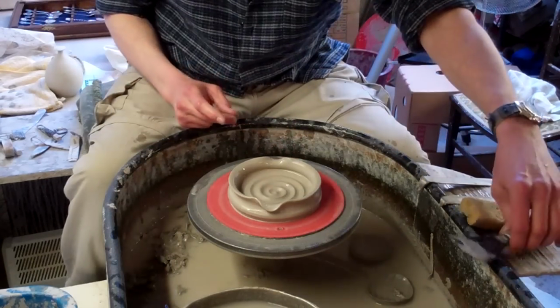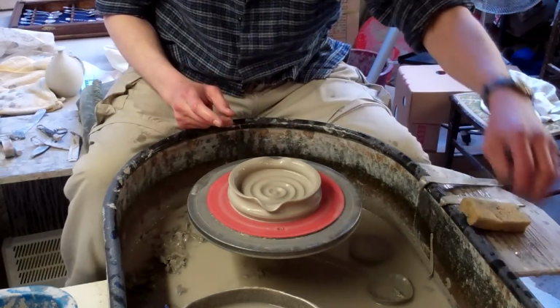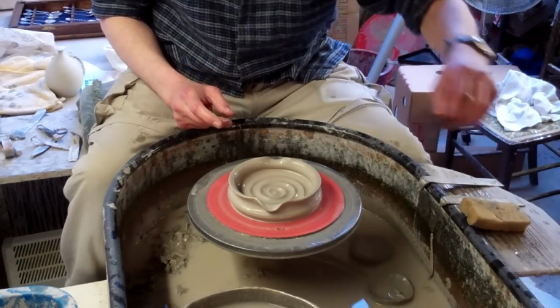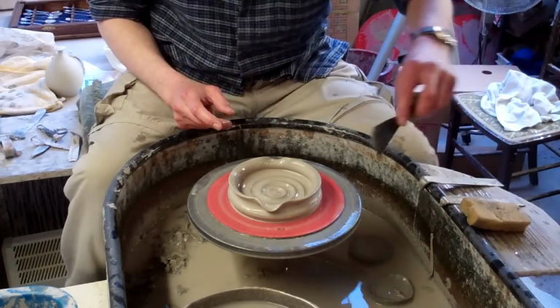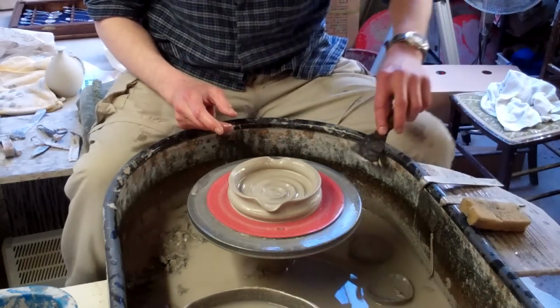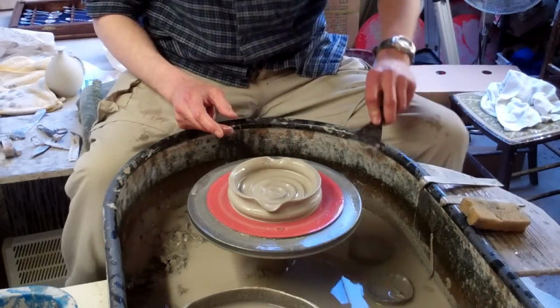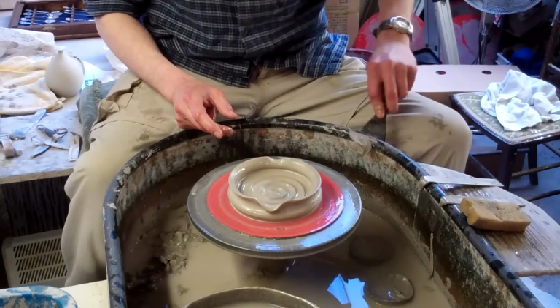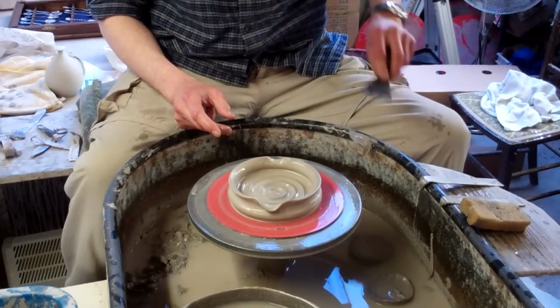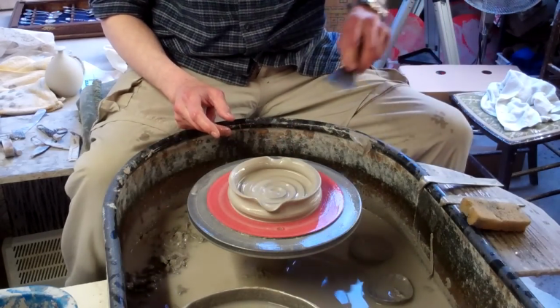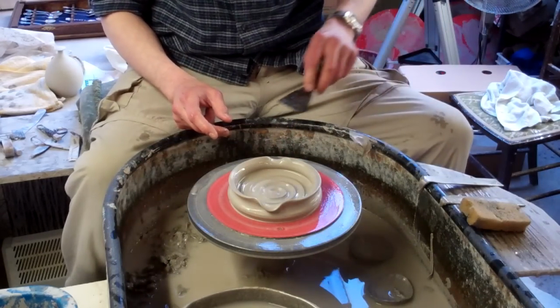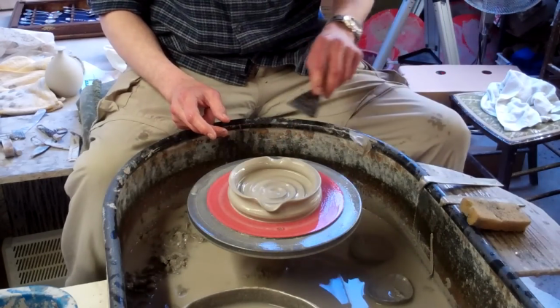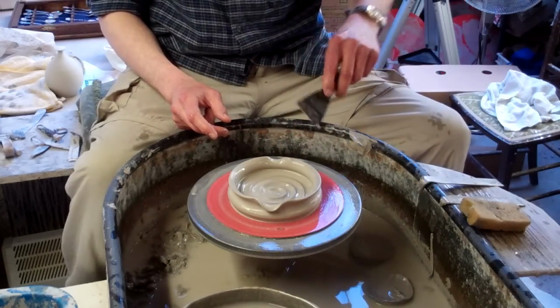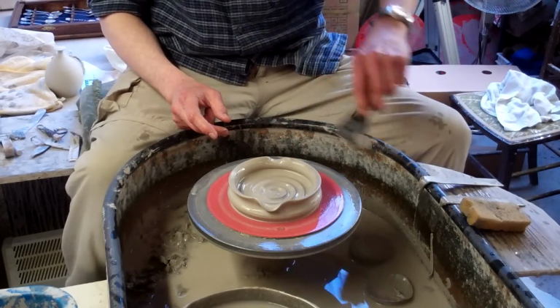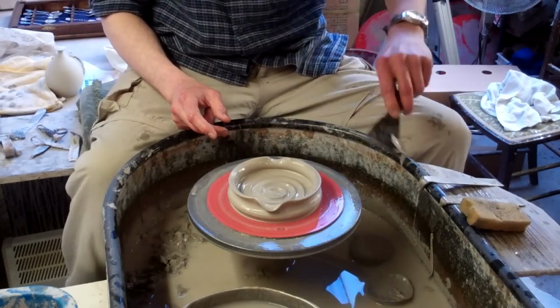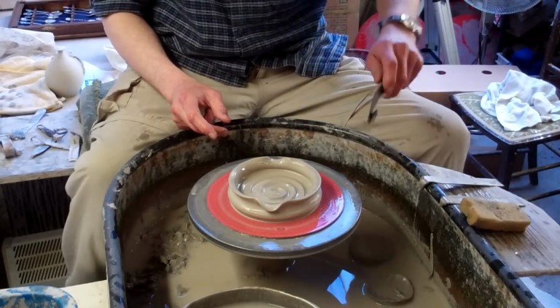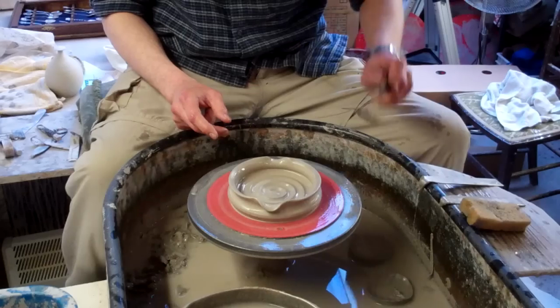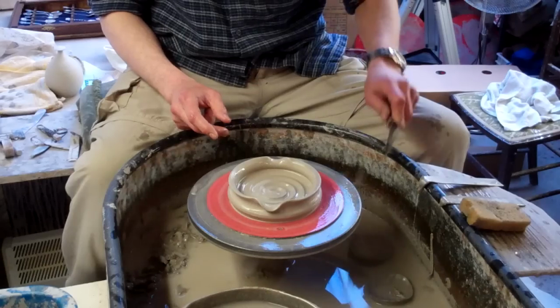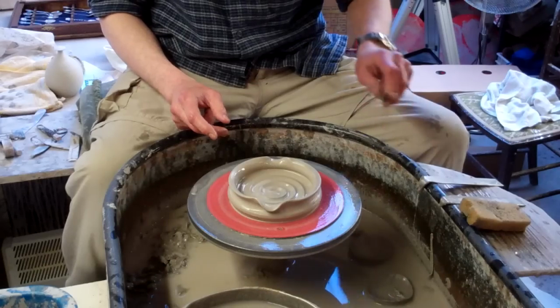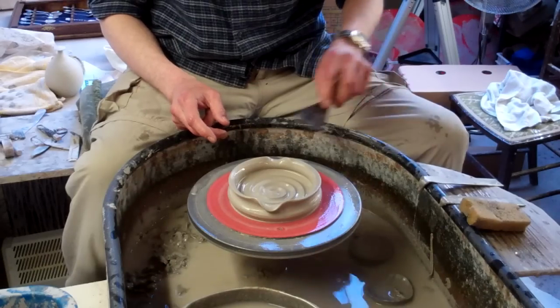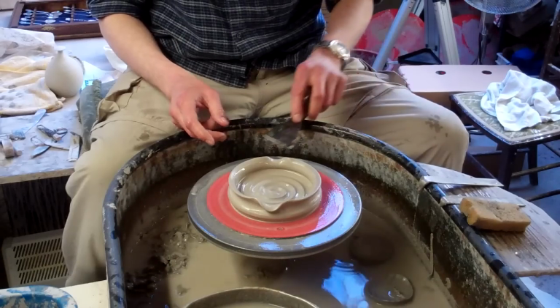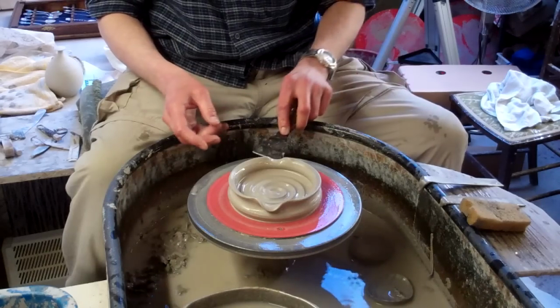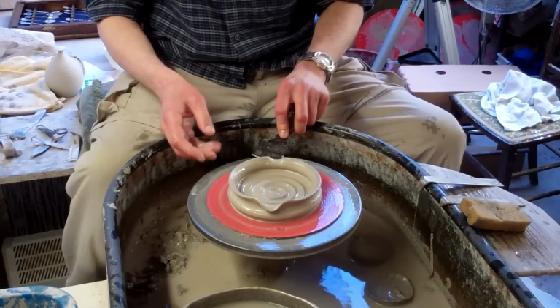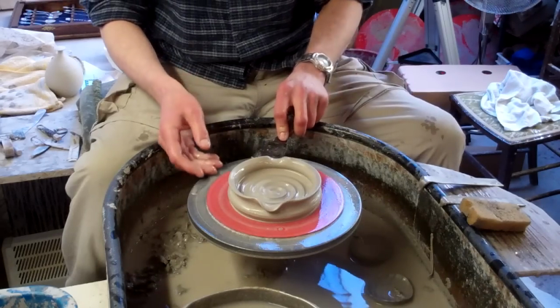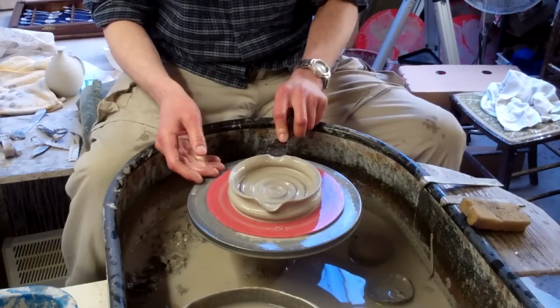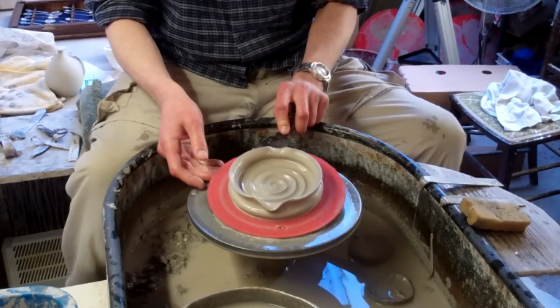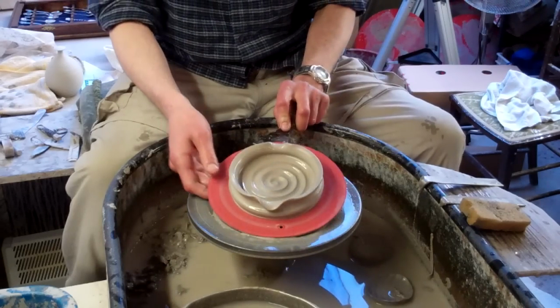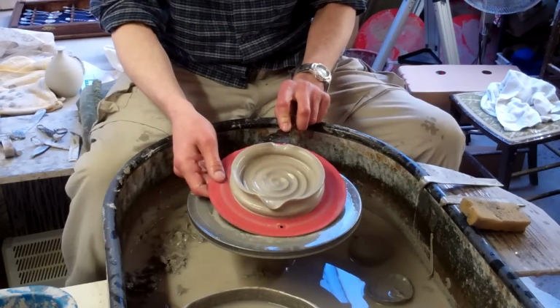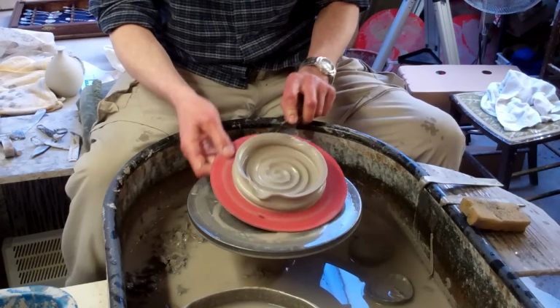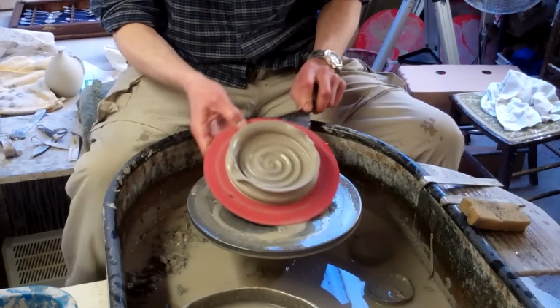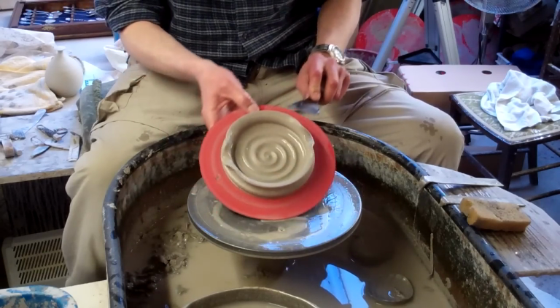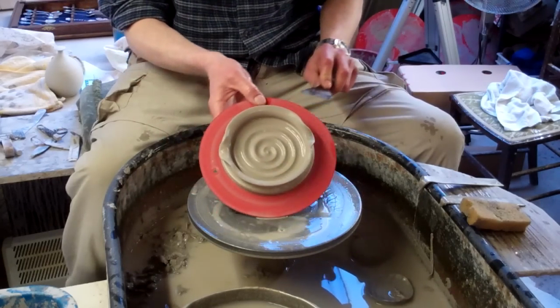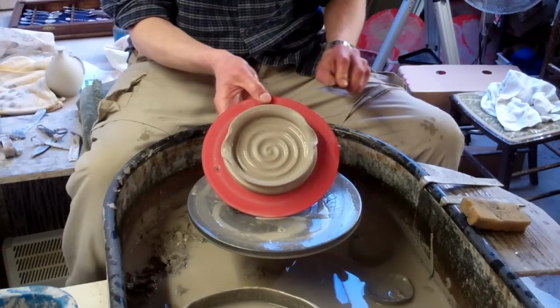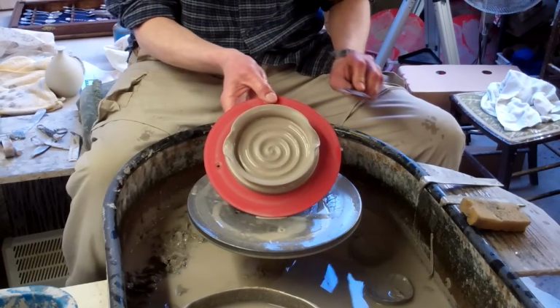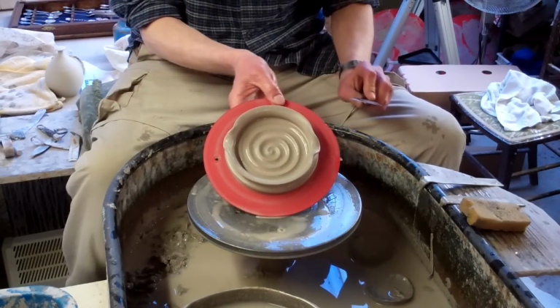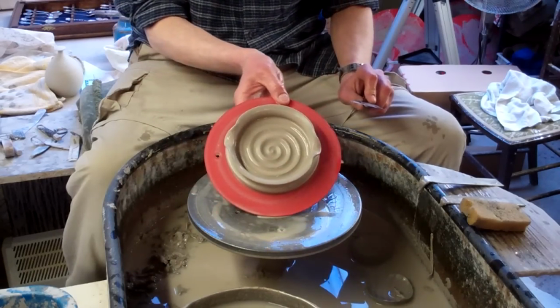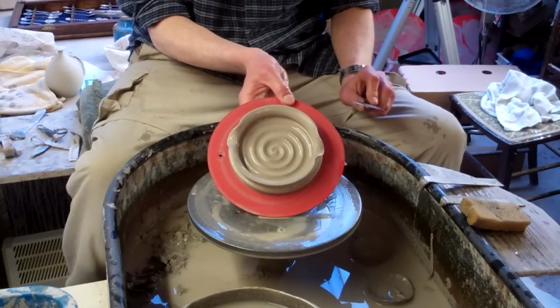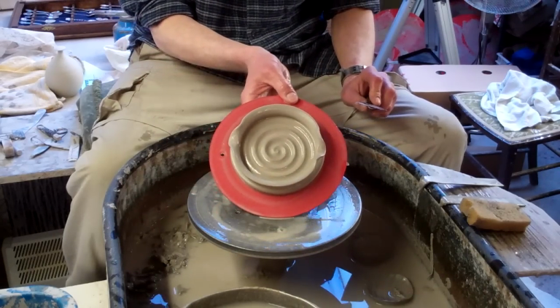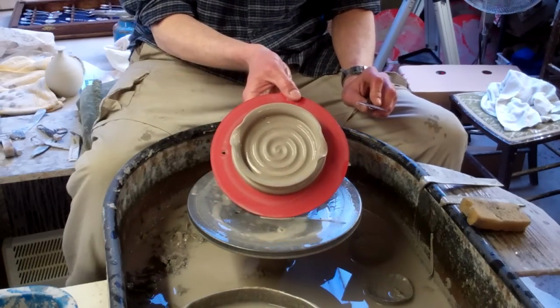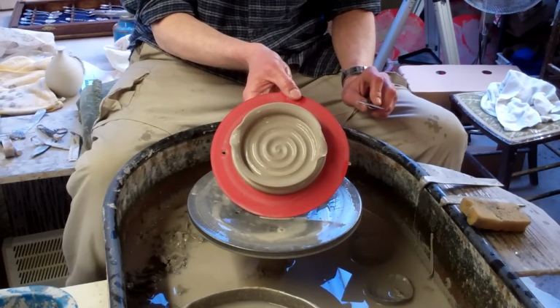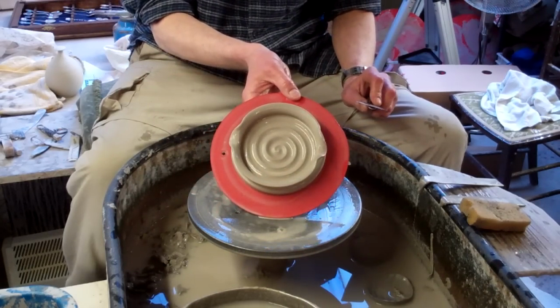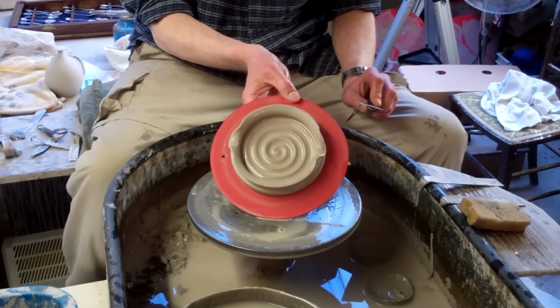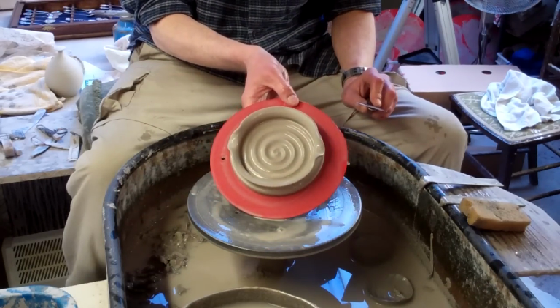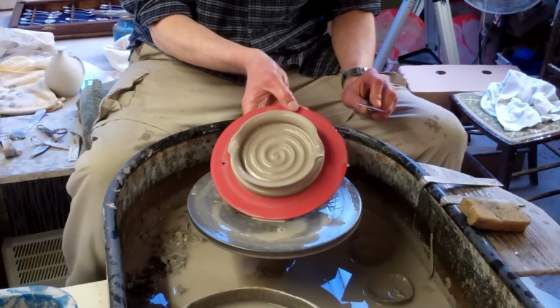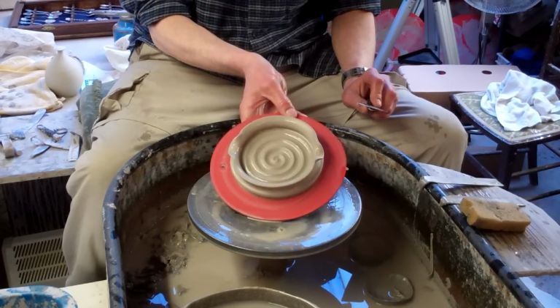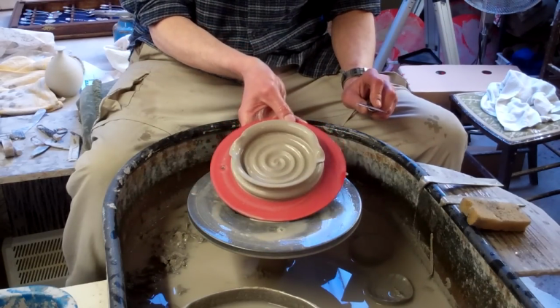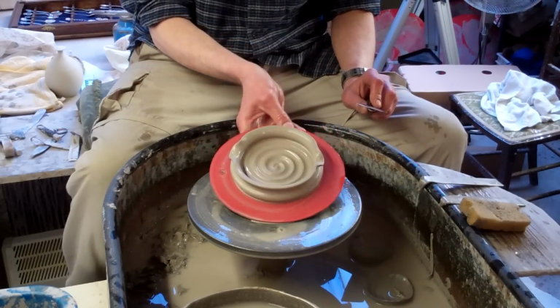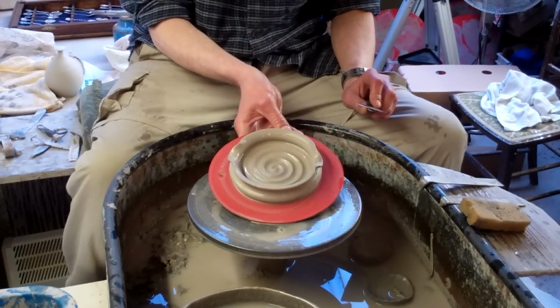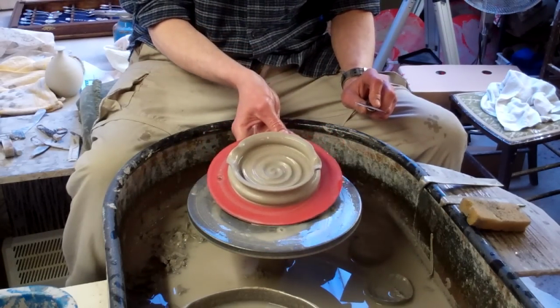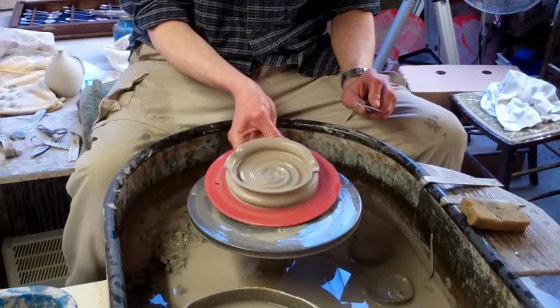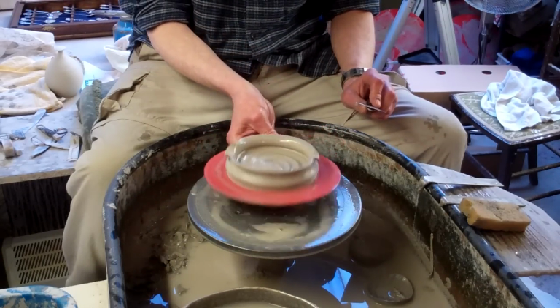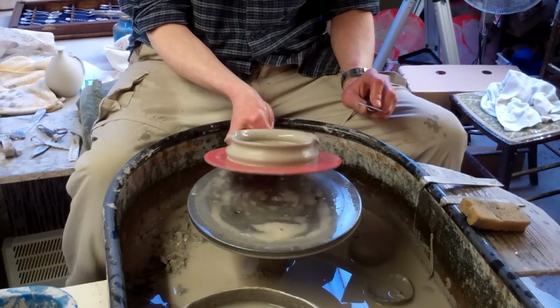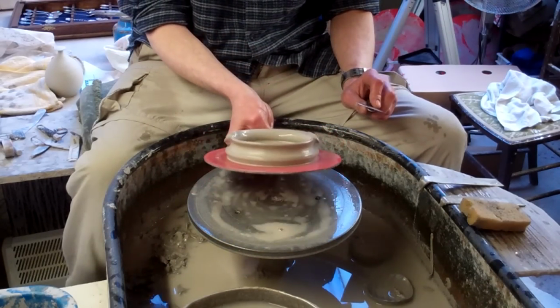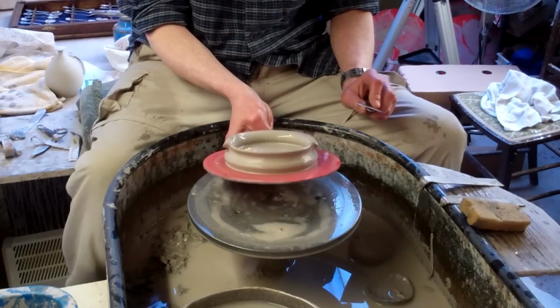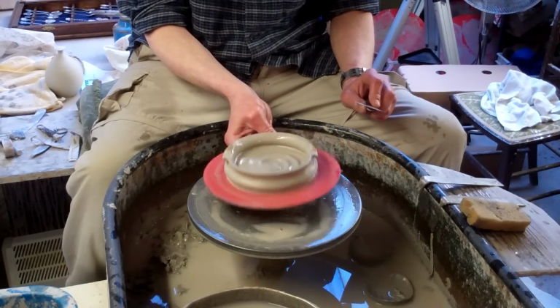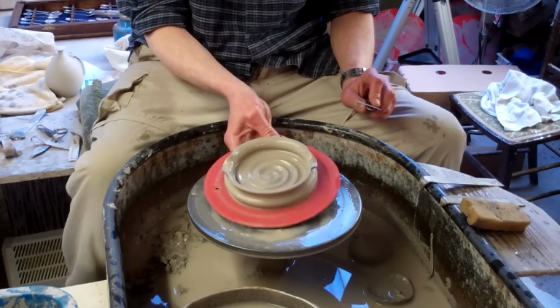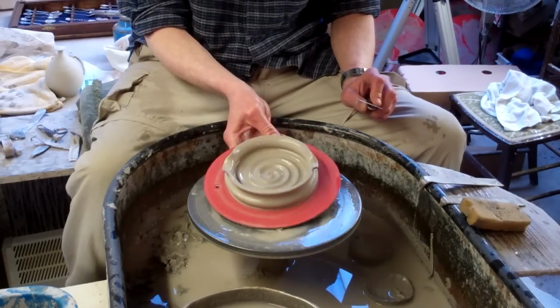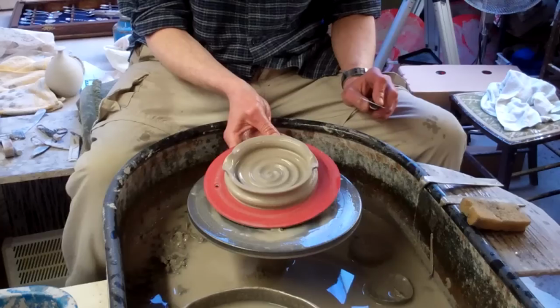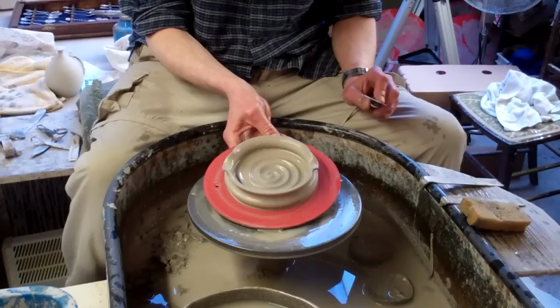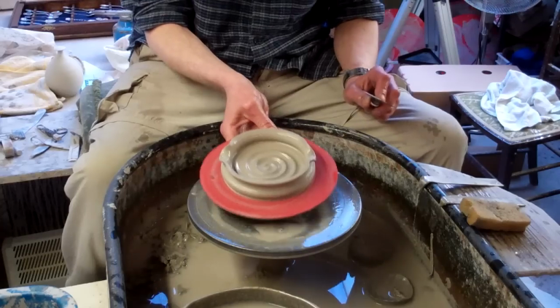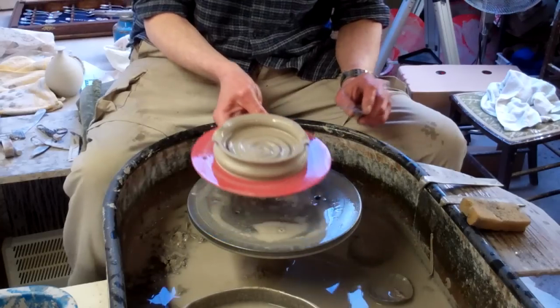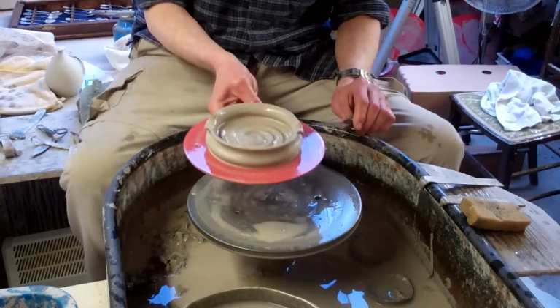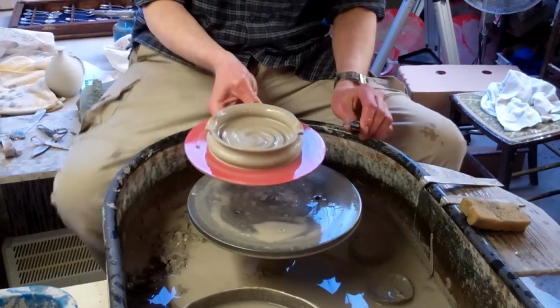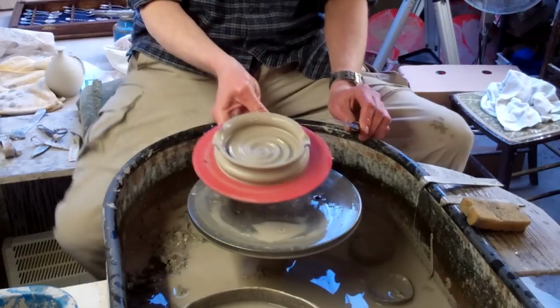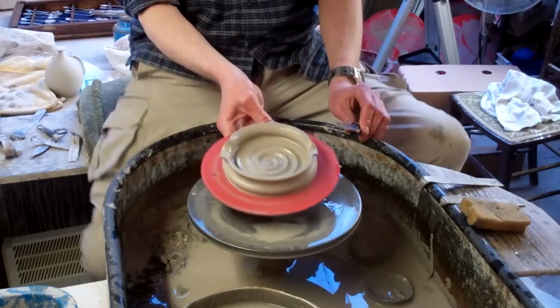So anyway, that's just a quick video of making a few little flat pots, ashtrays, whatever you want to call them. So that's that.